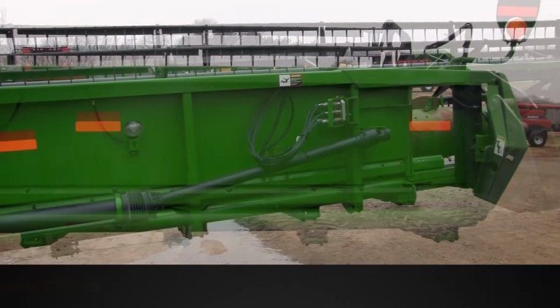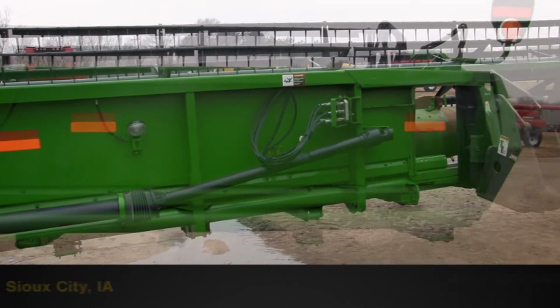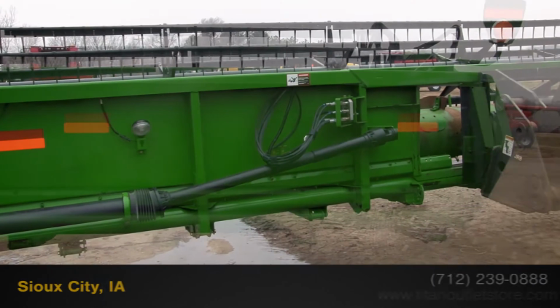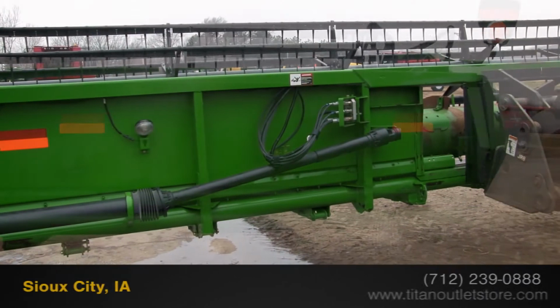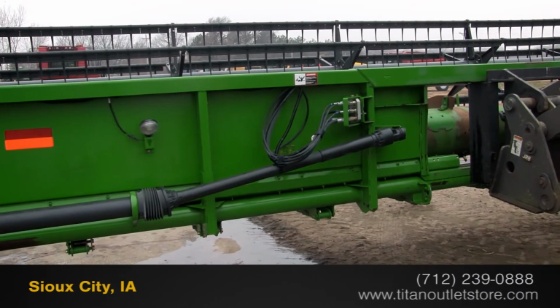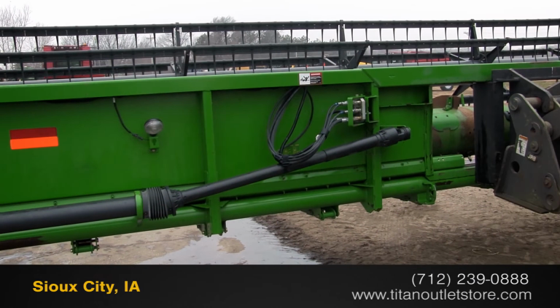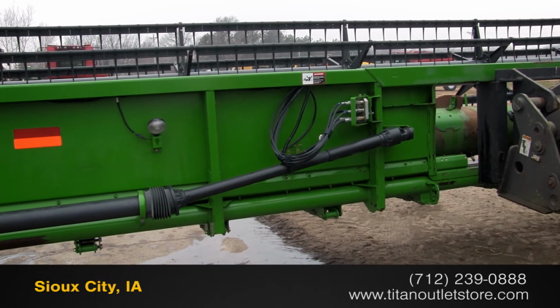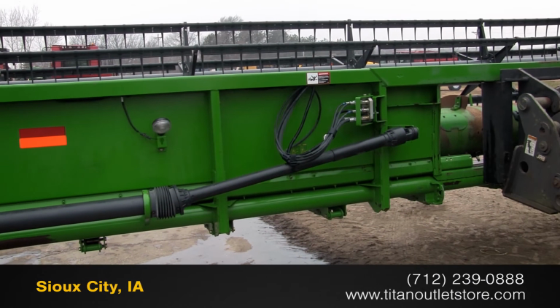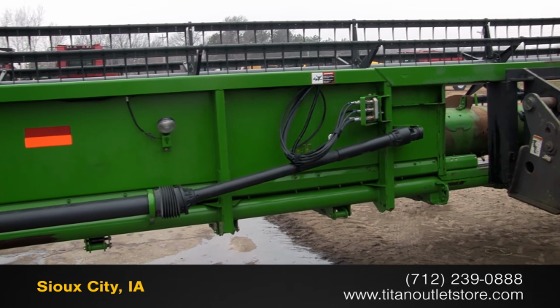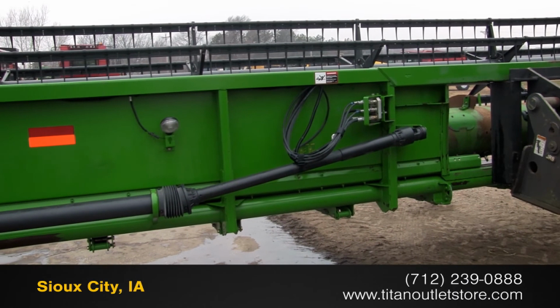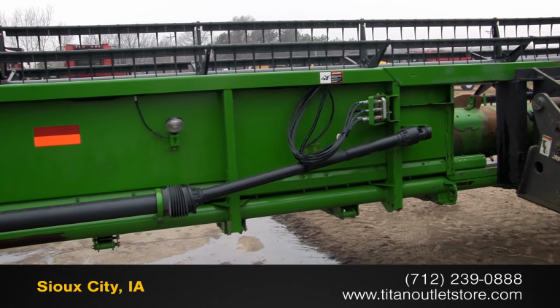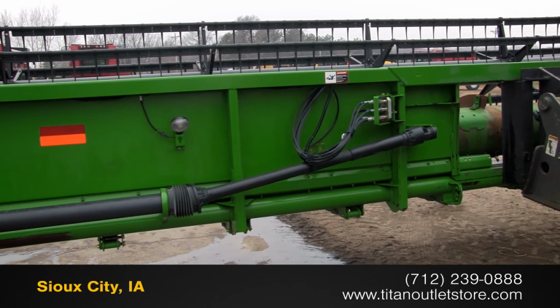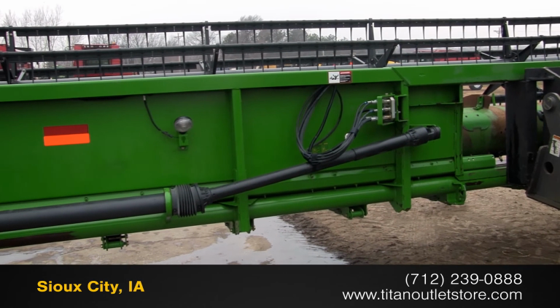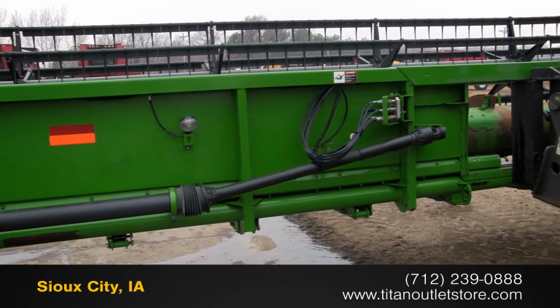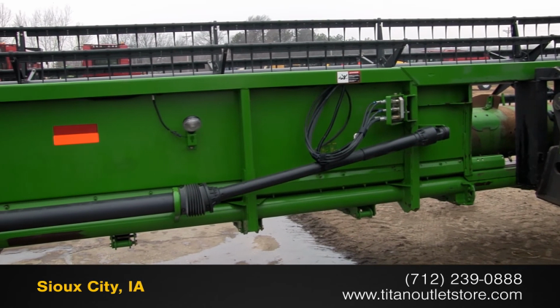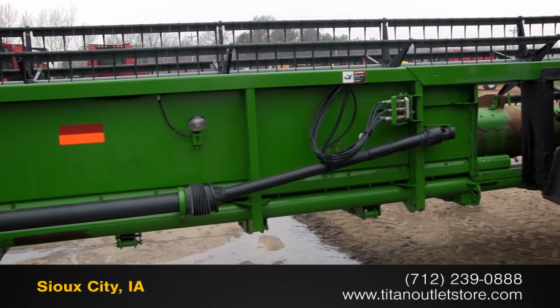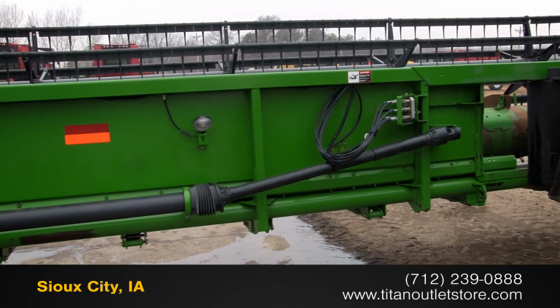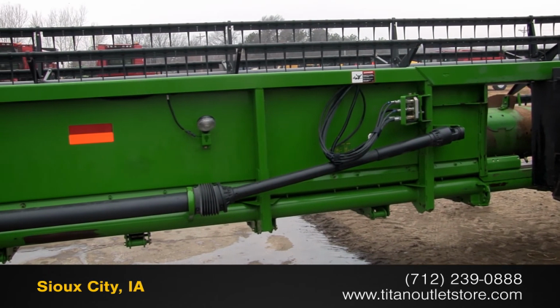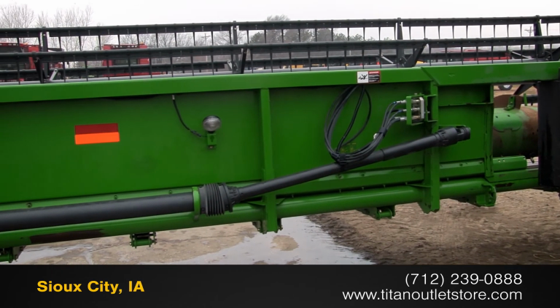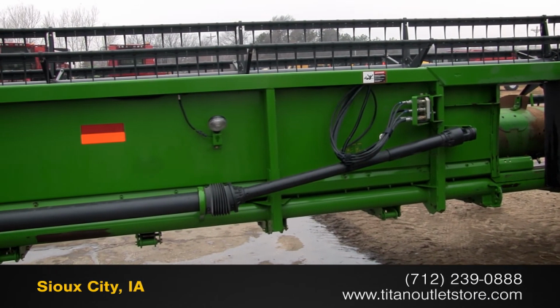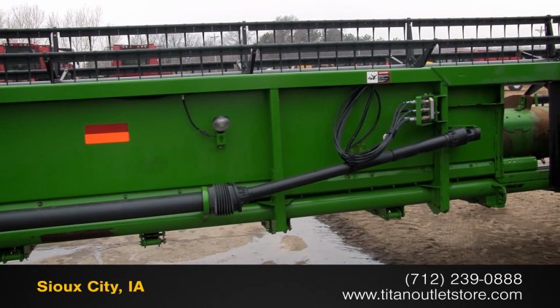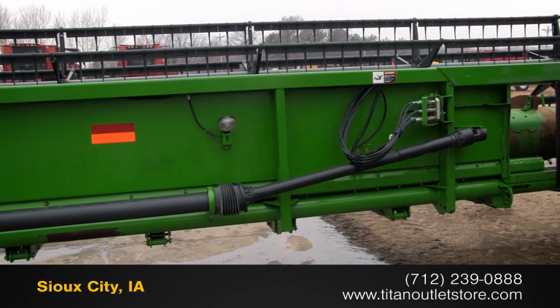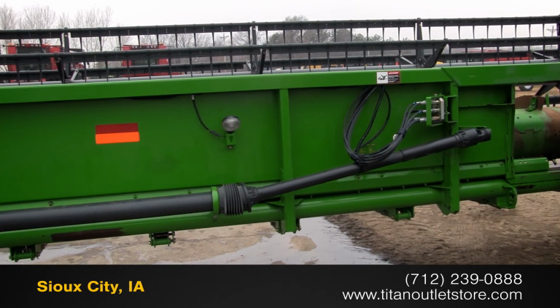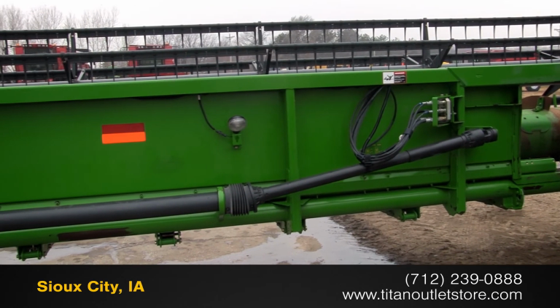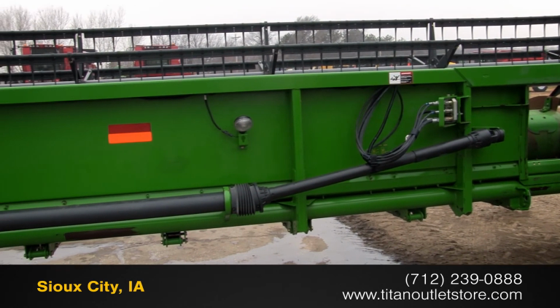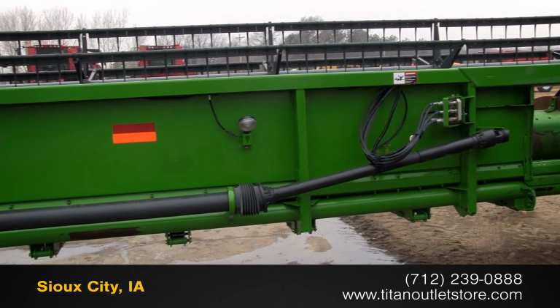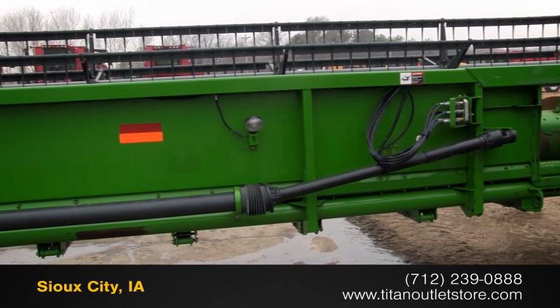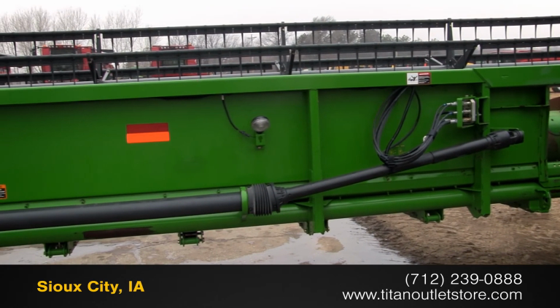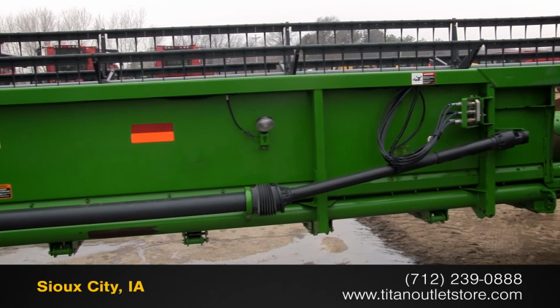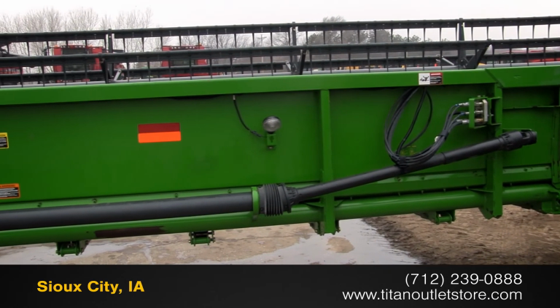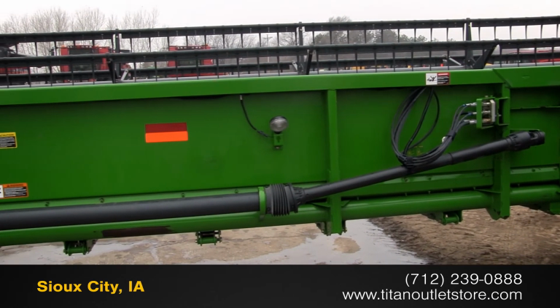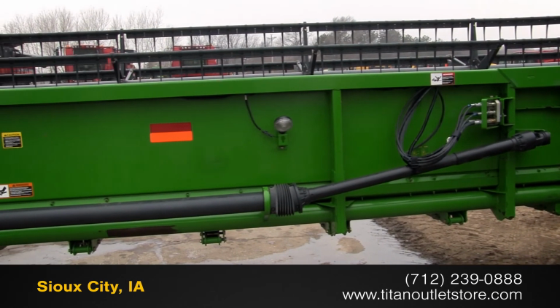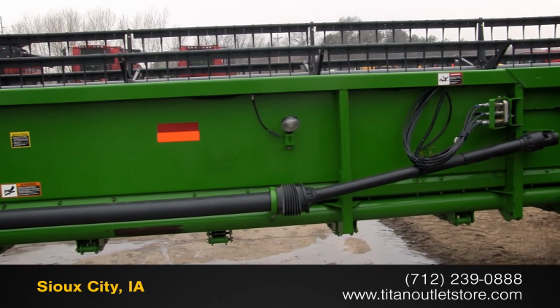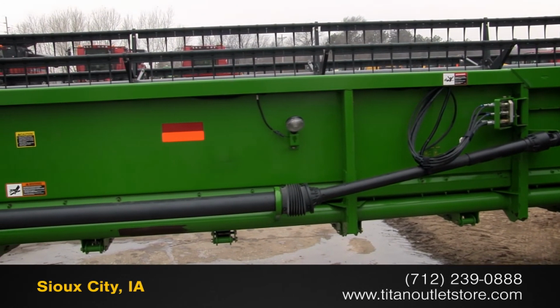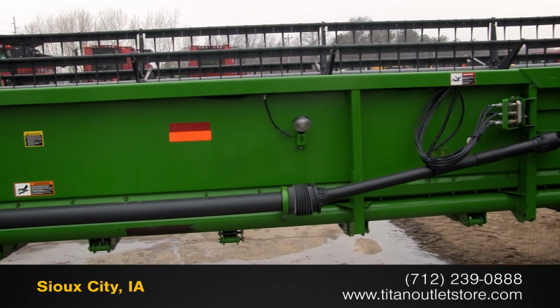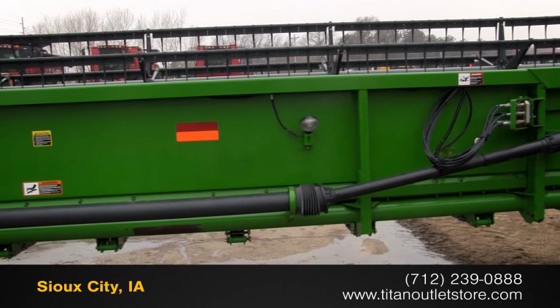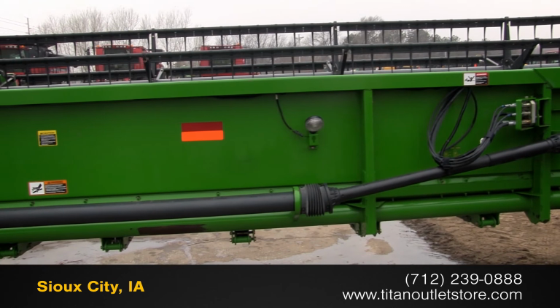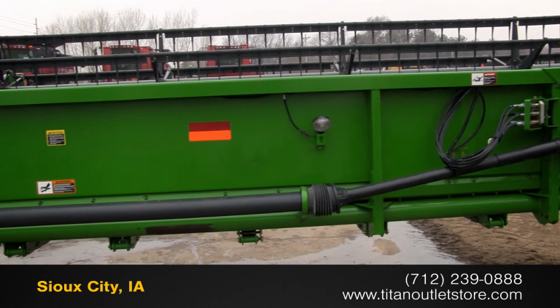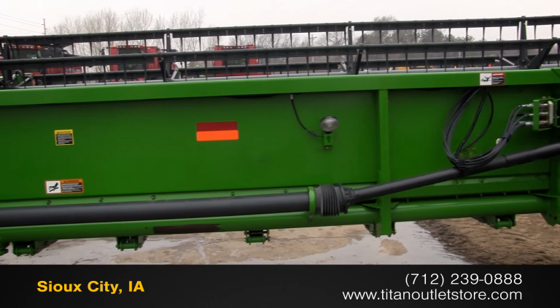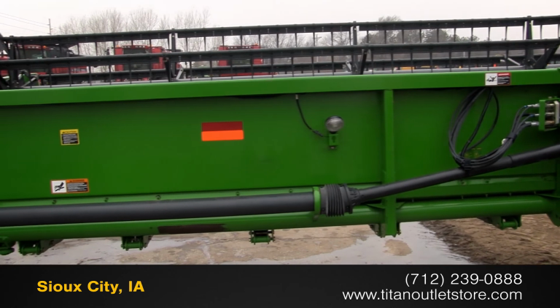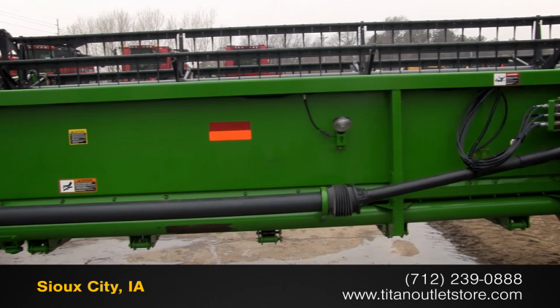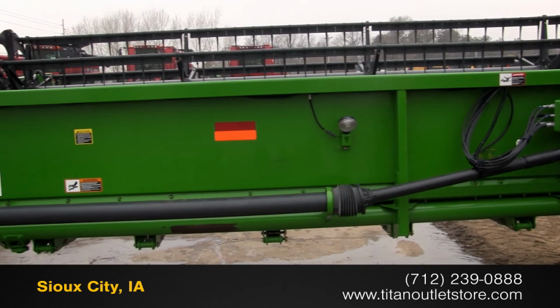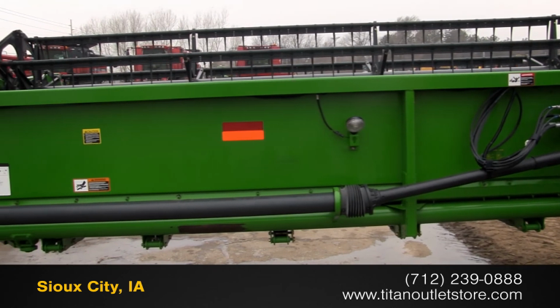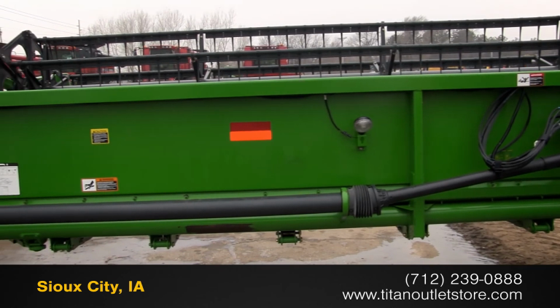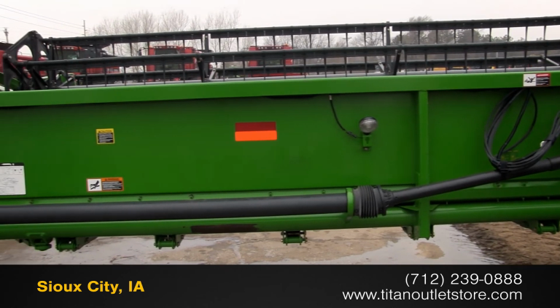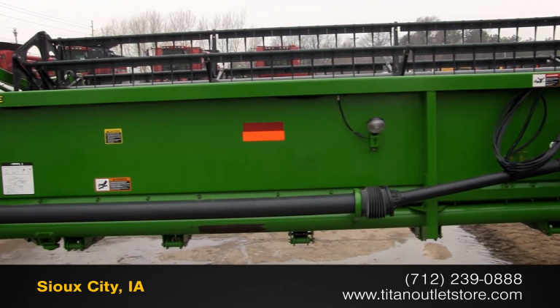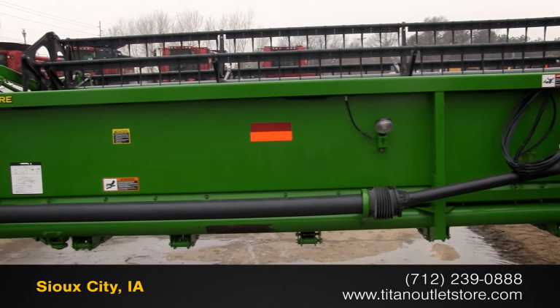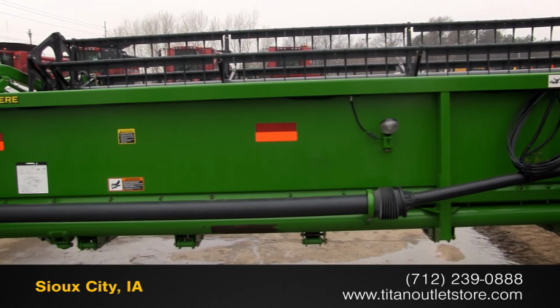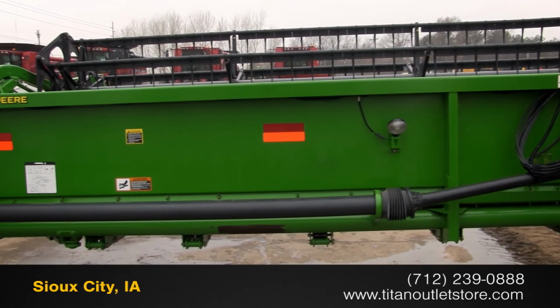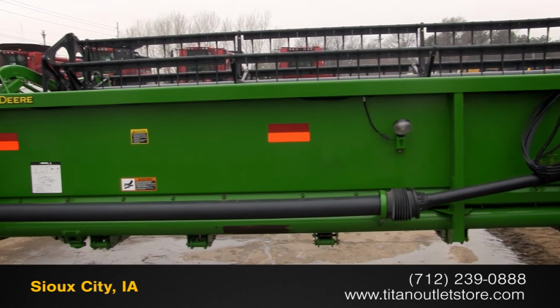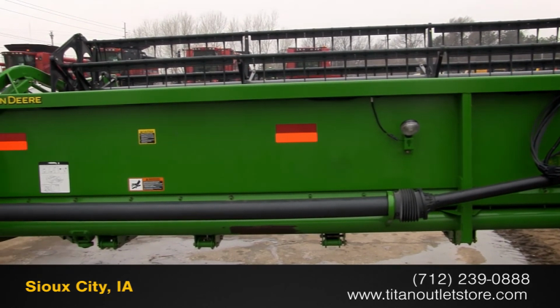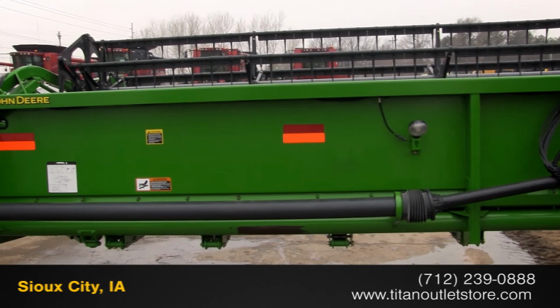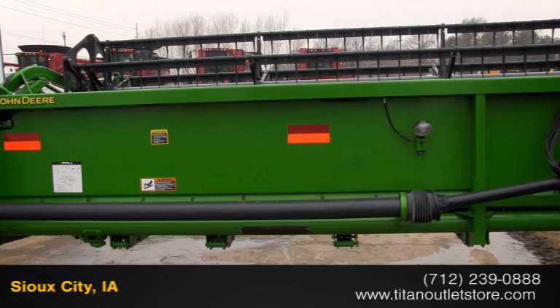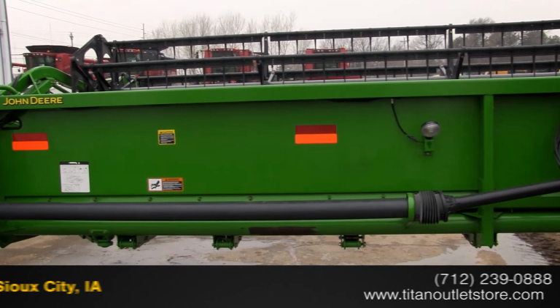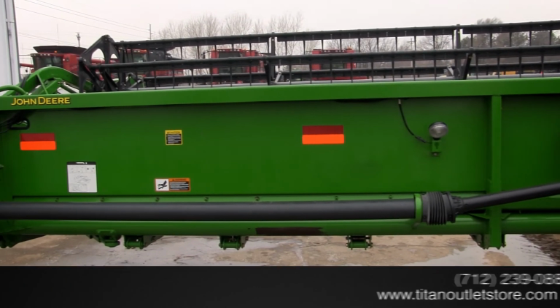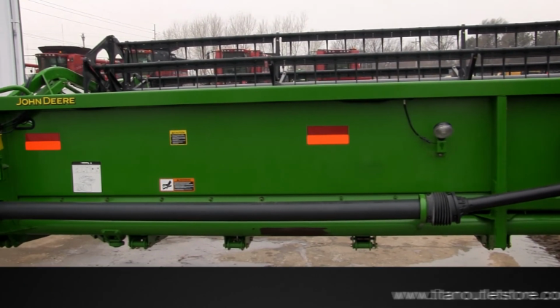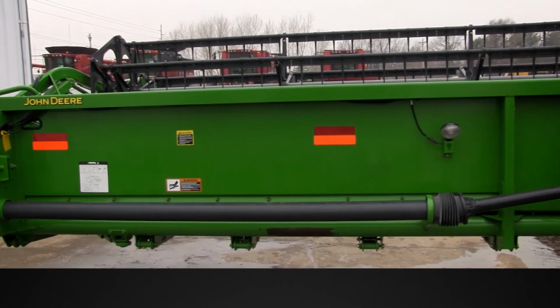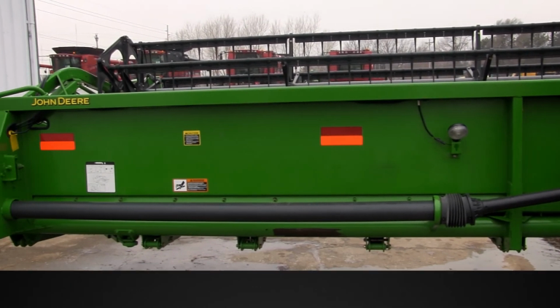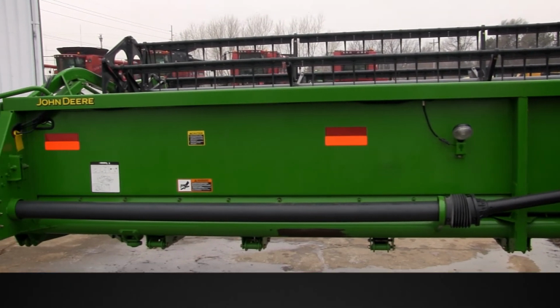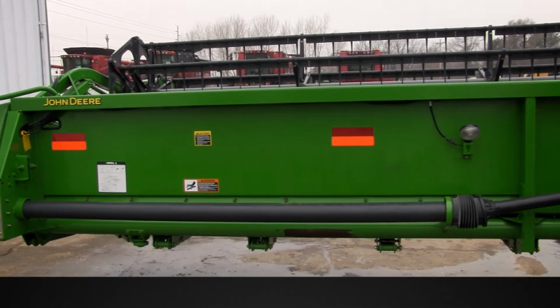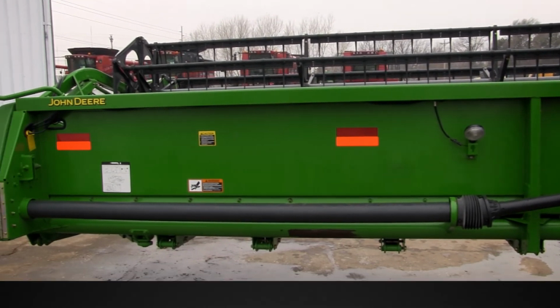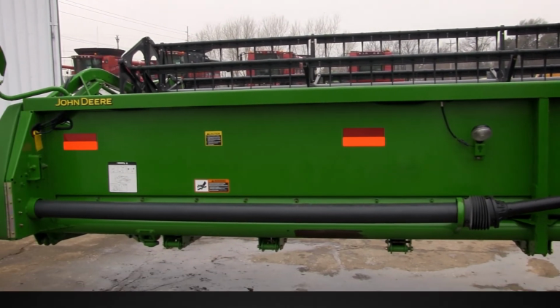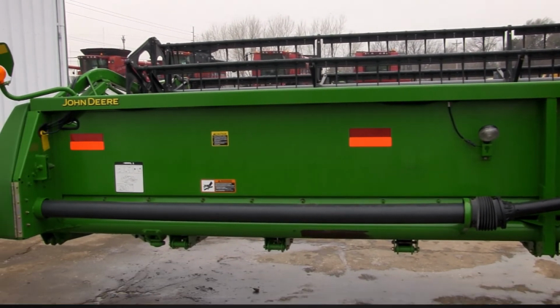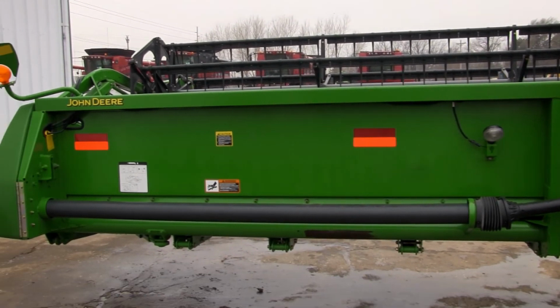For more information on this John Deere 635F, contact our sales team at the Titan Outlet Store.